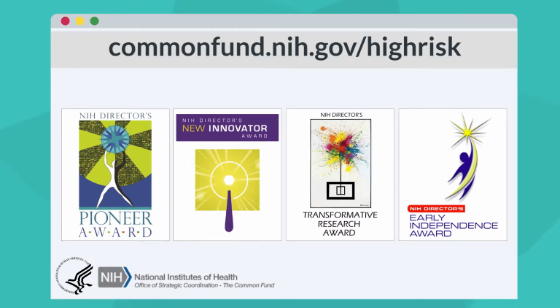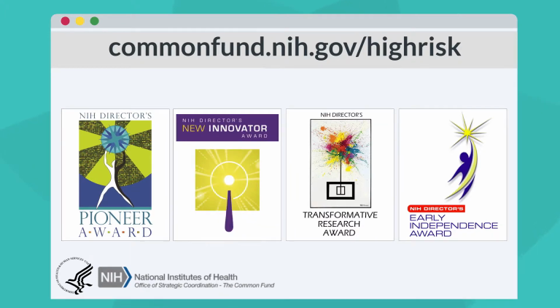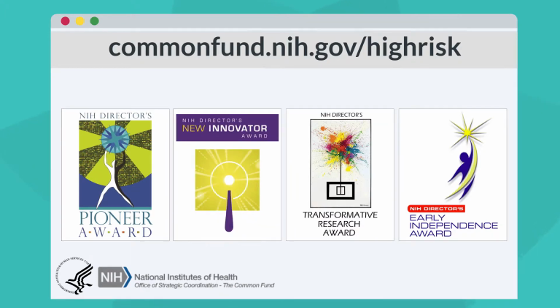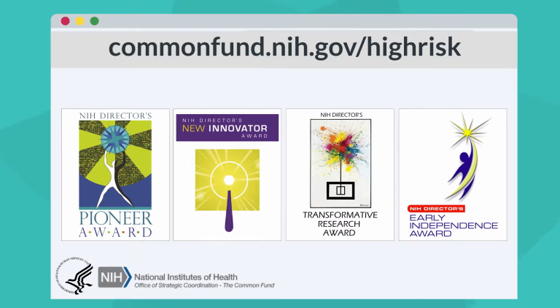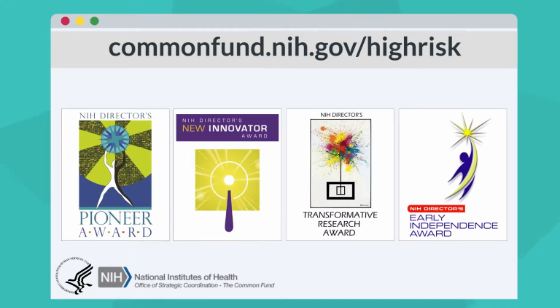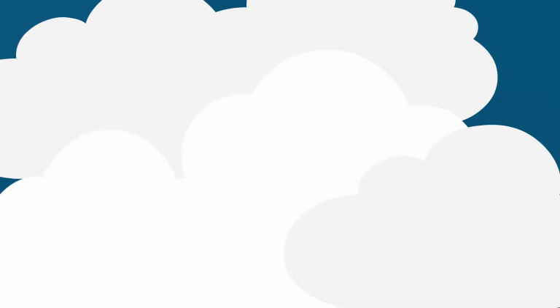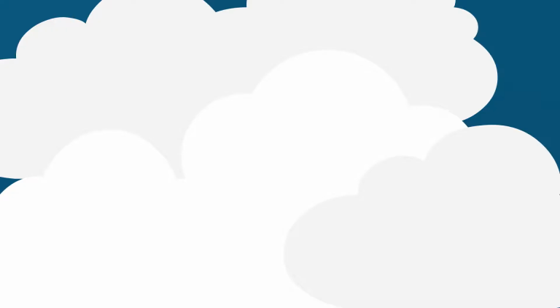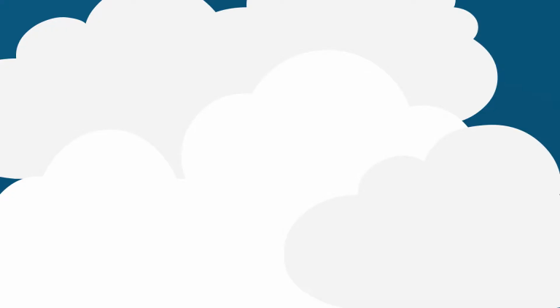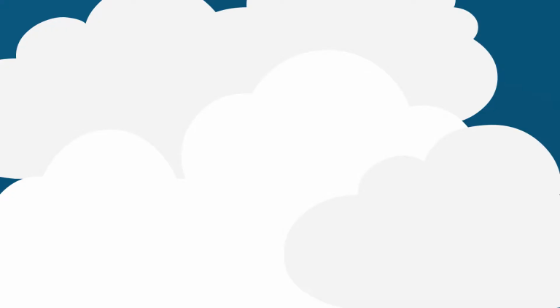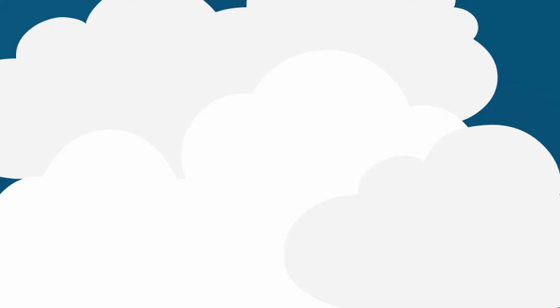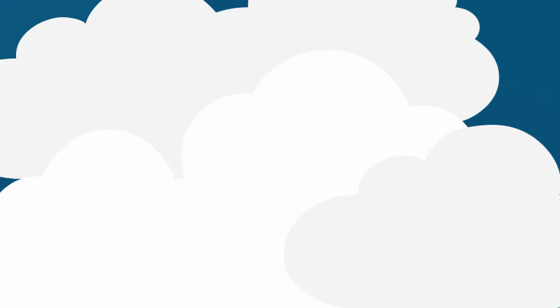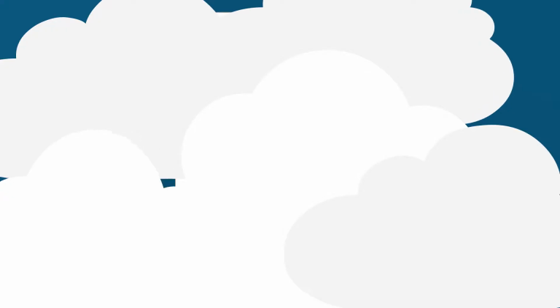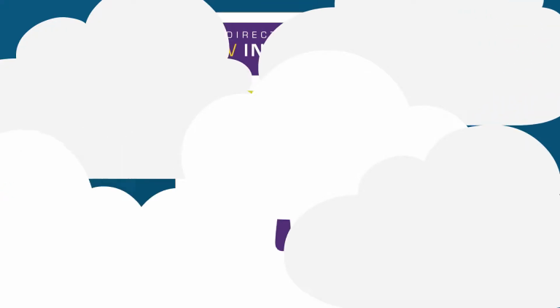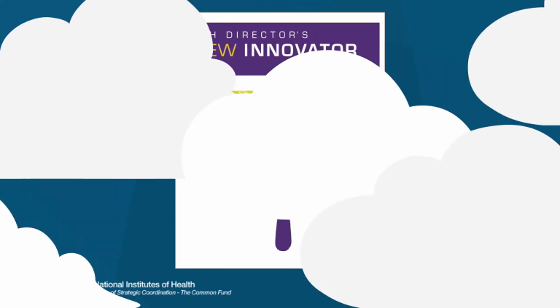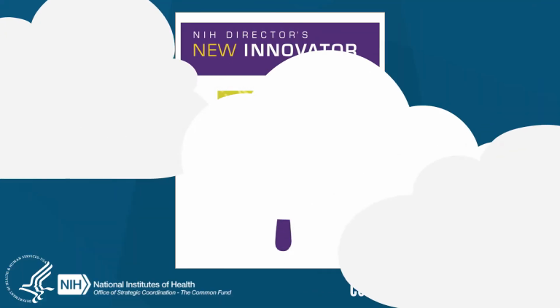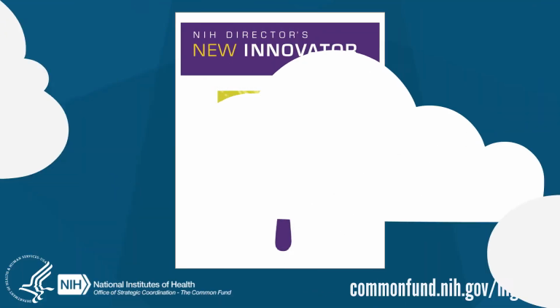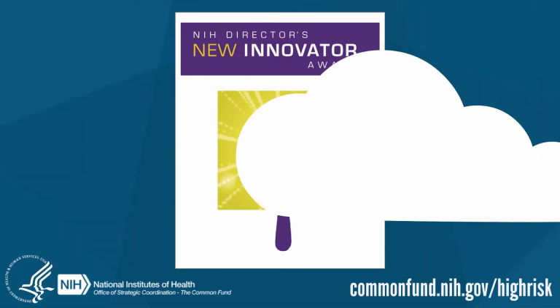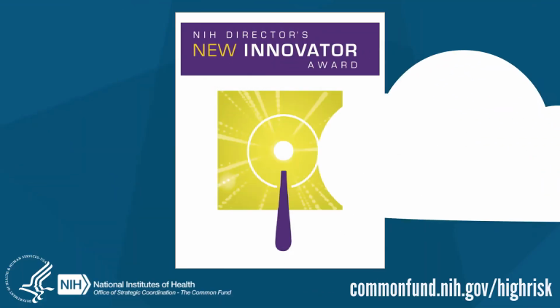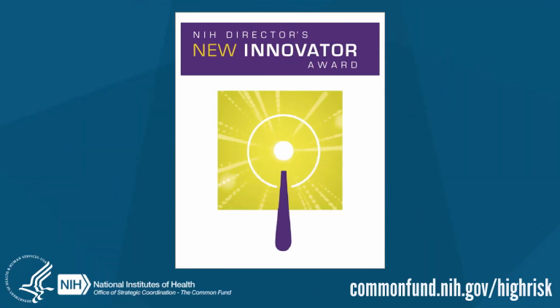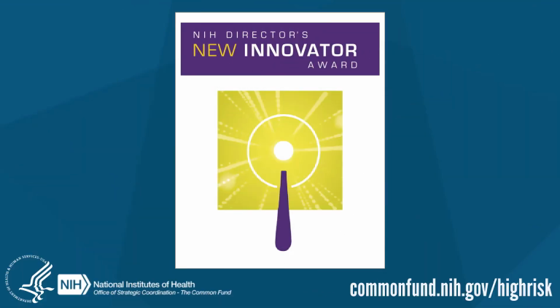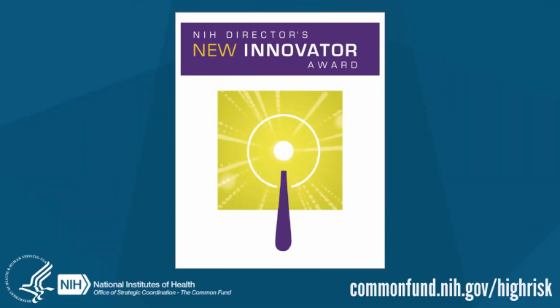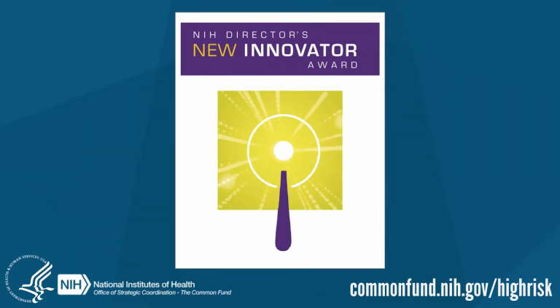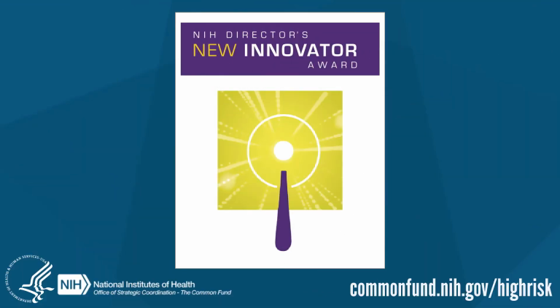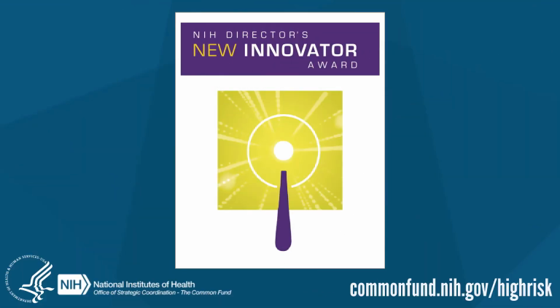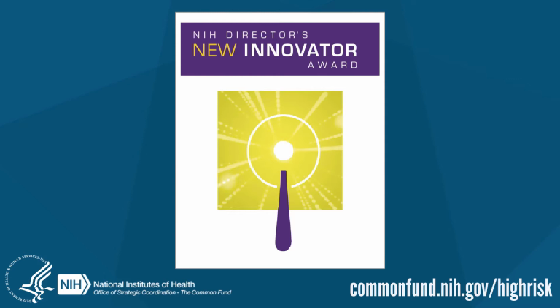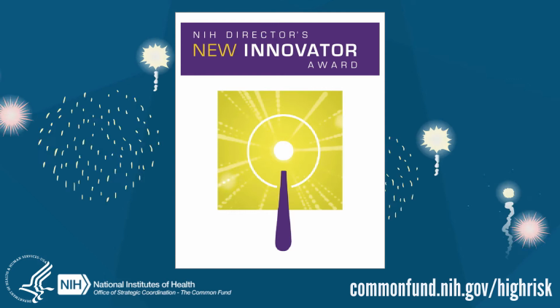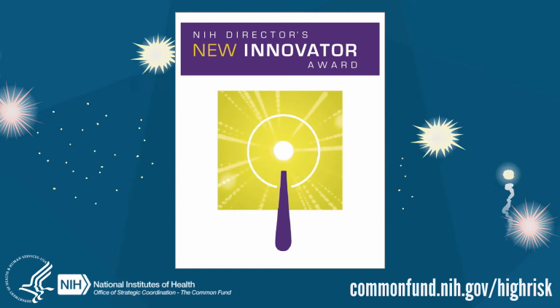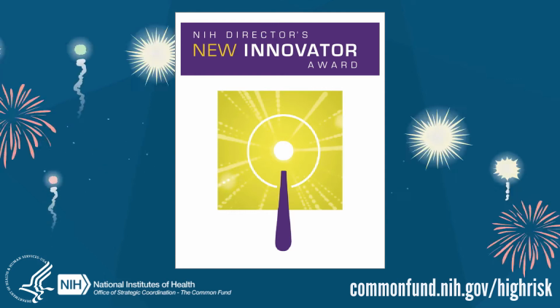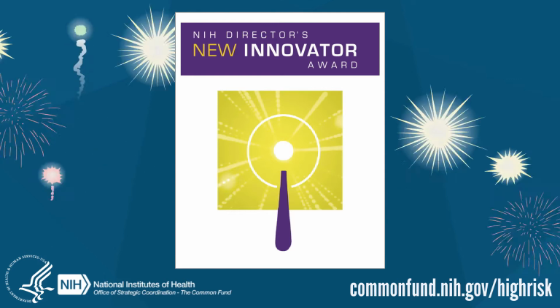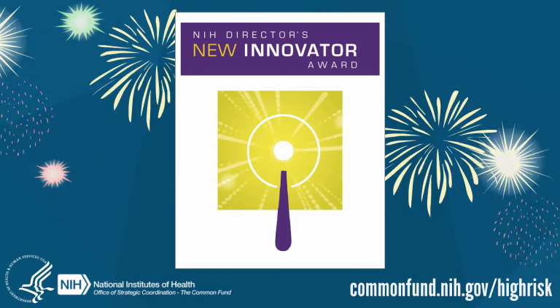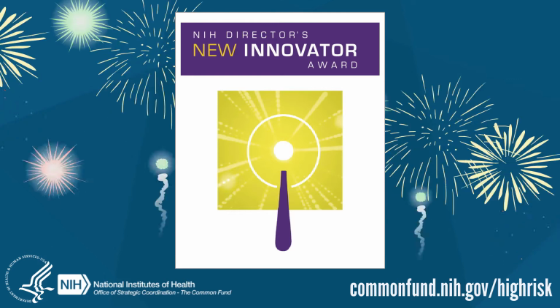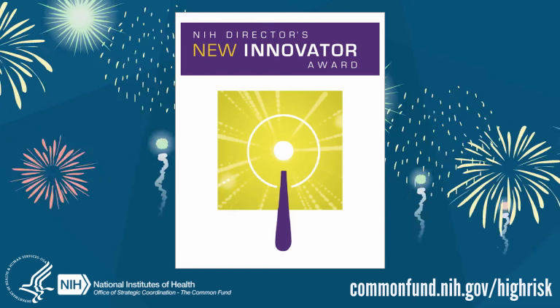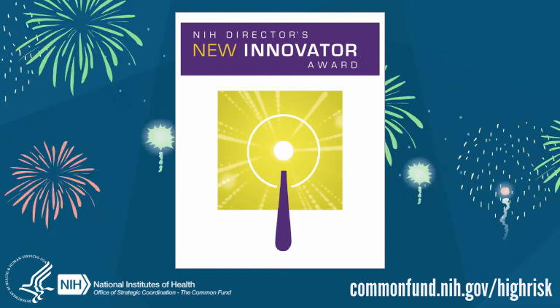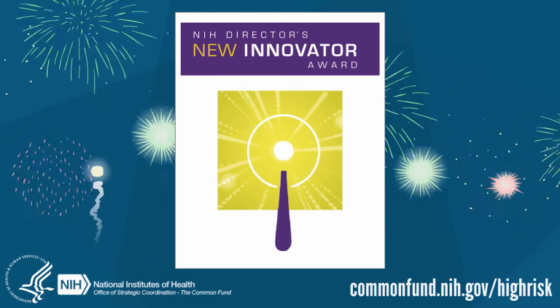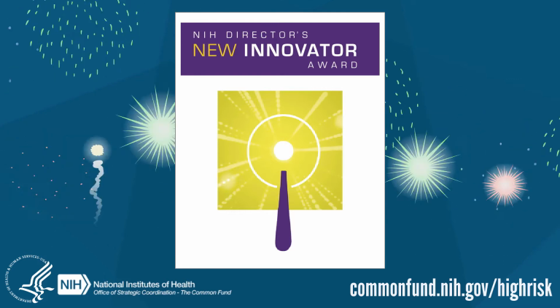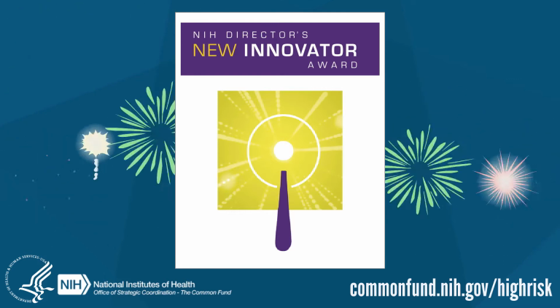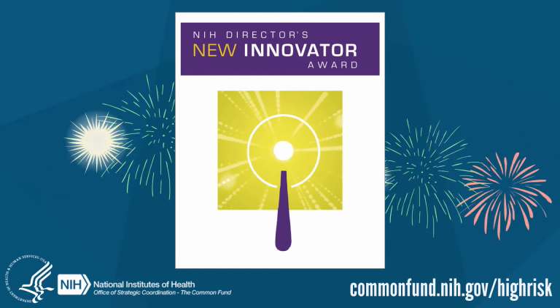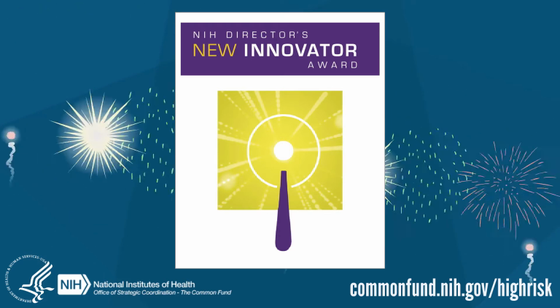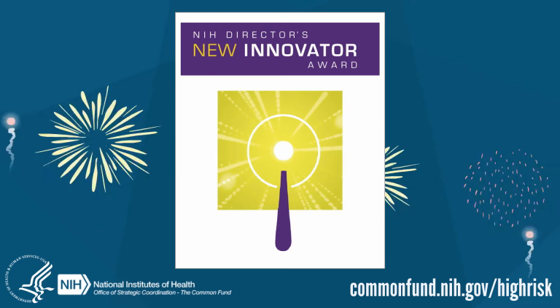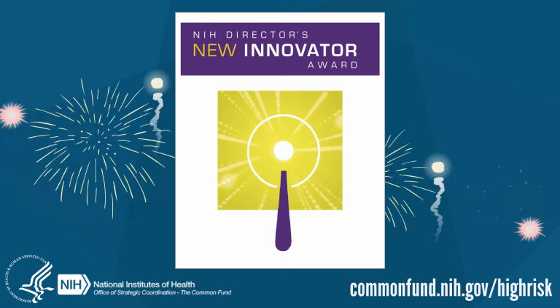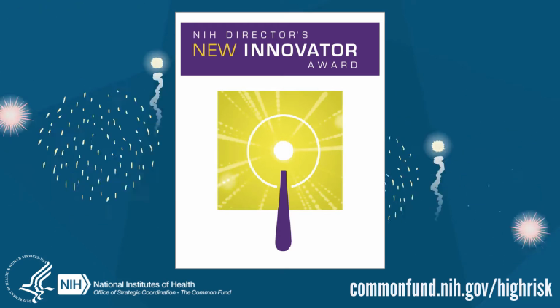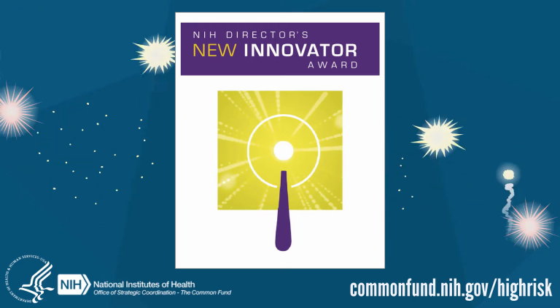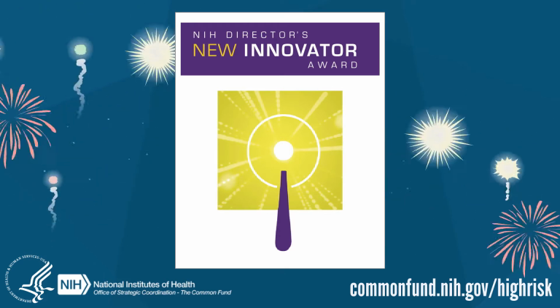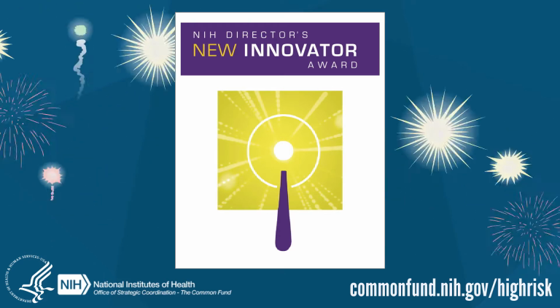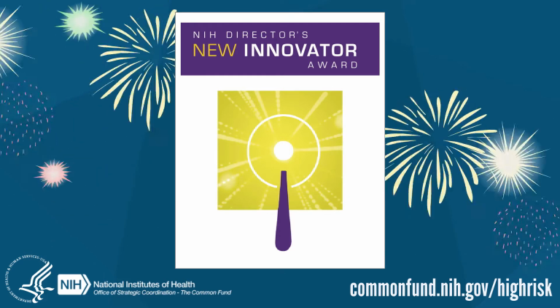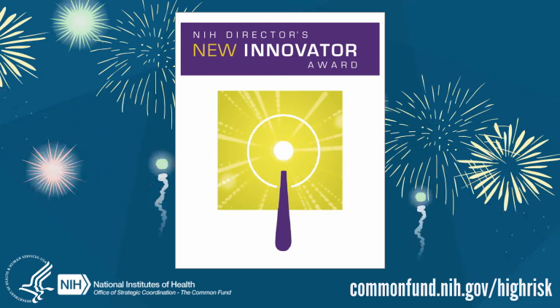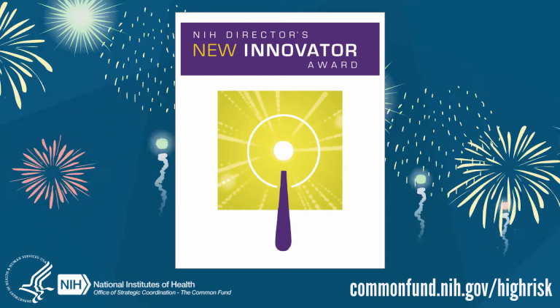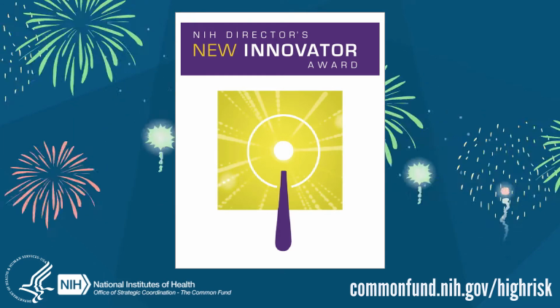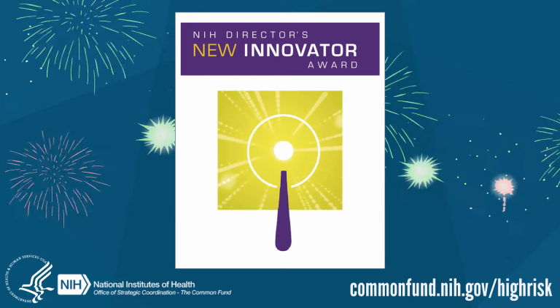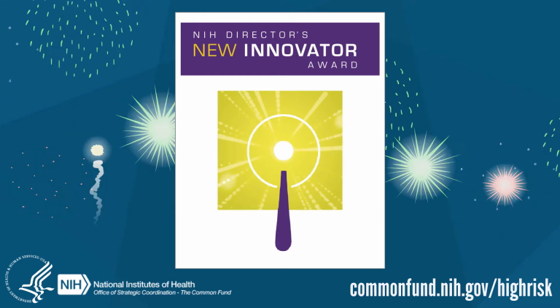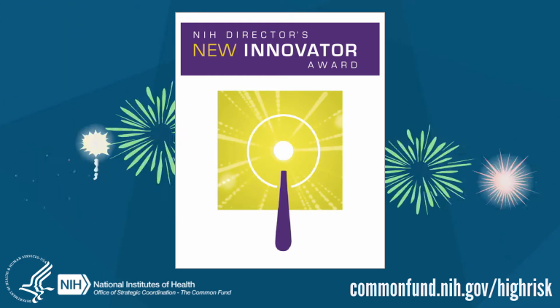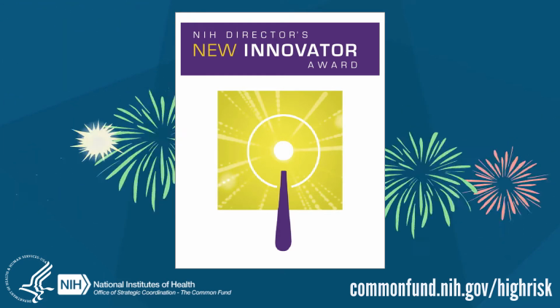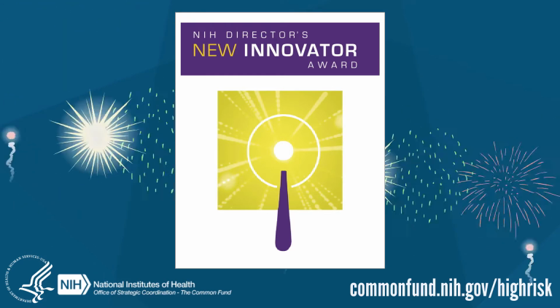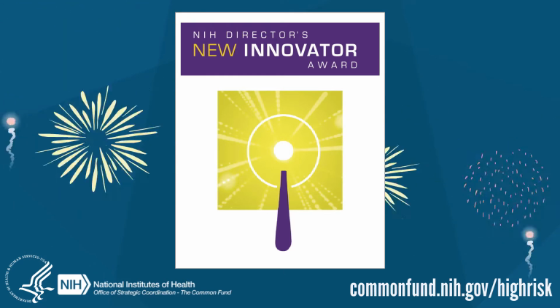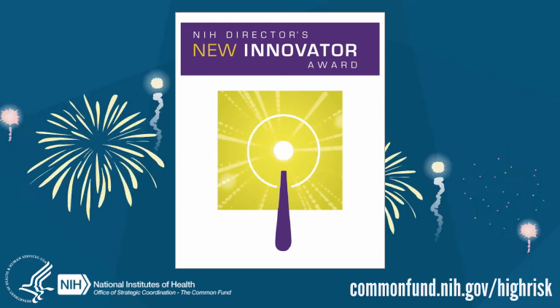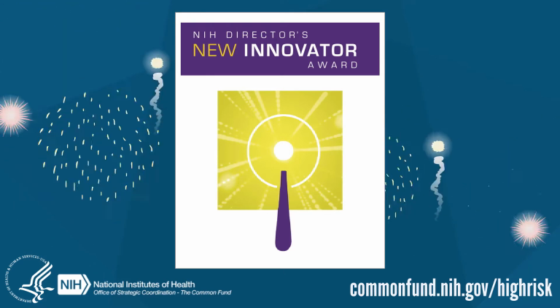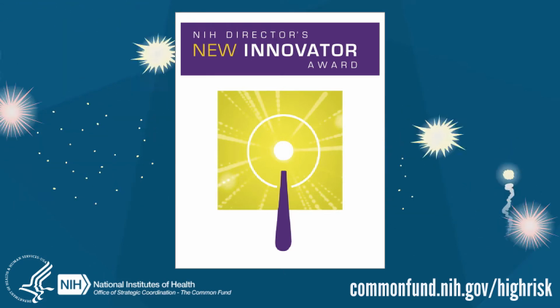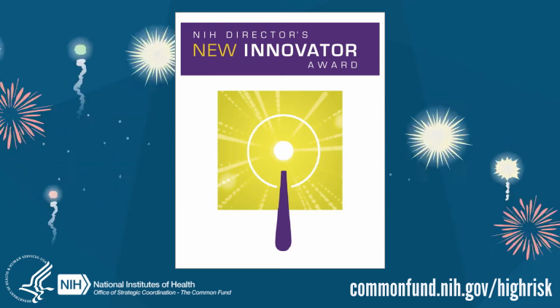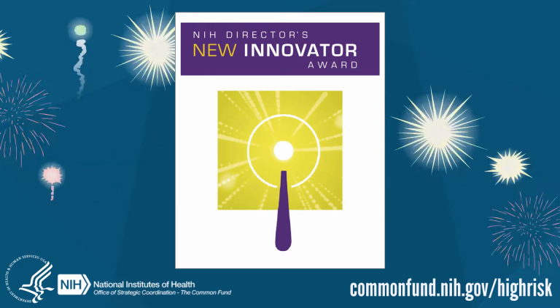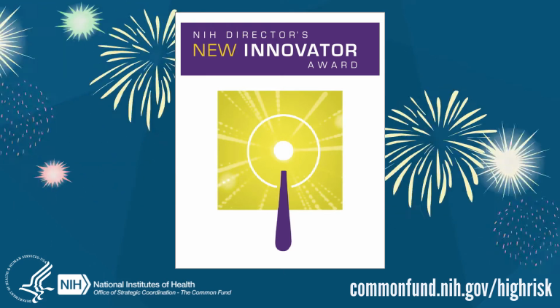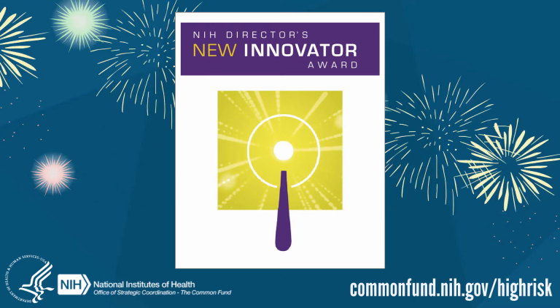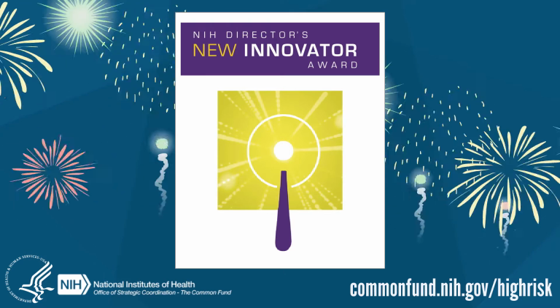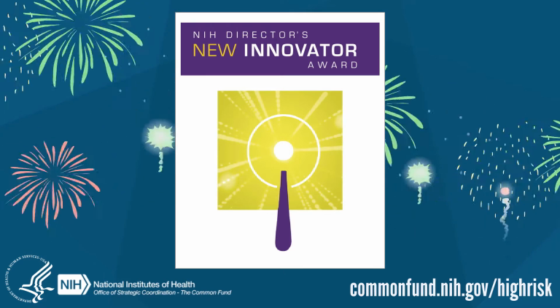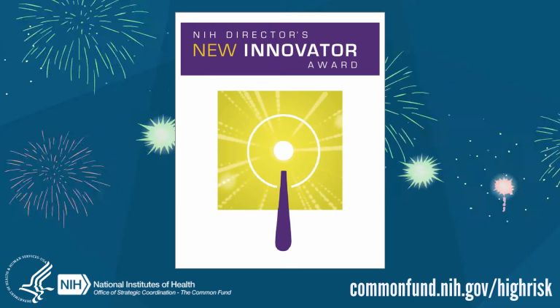The NIH Director's New Innovator Award — supporting exceptionally creative early career scientists proposing innovative research.